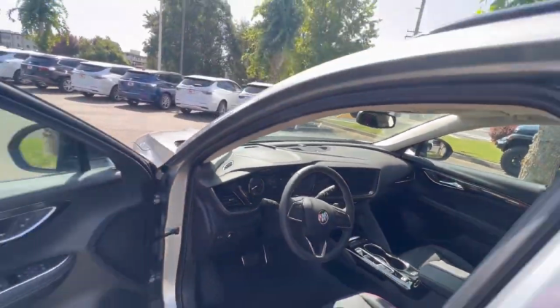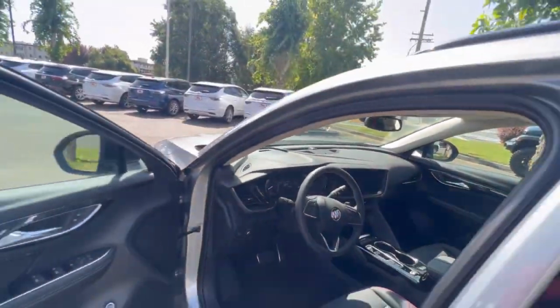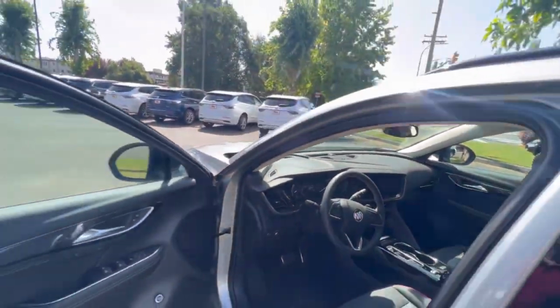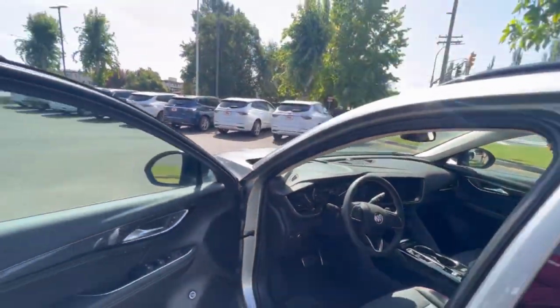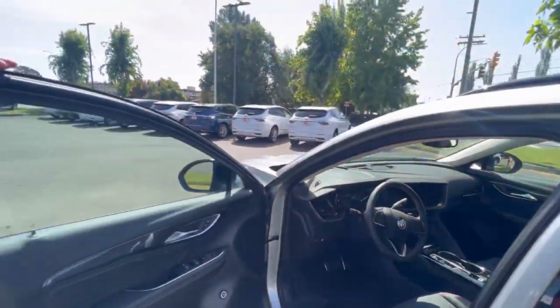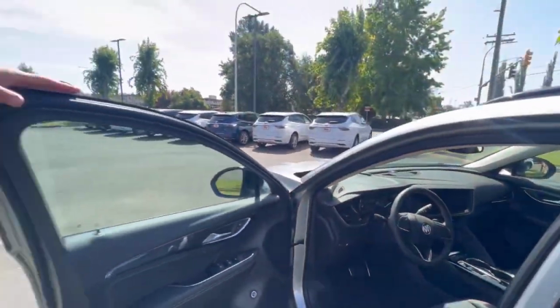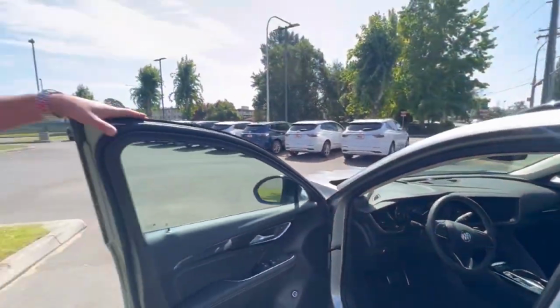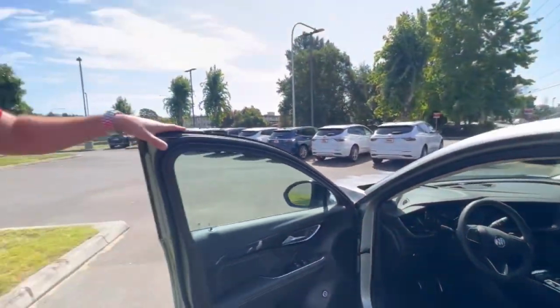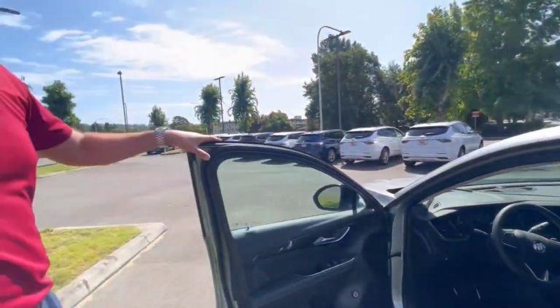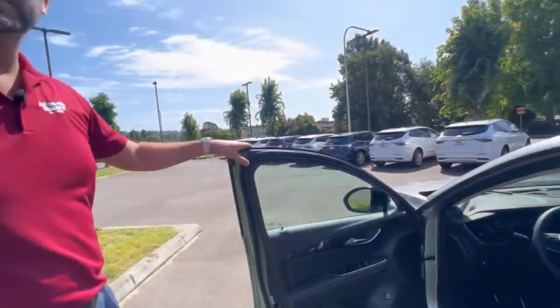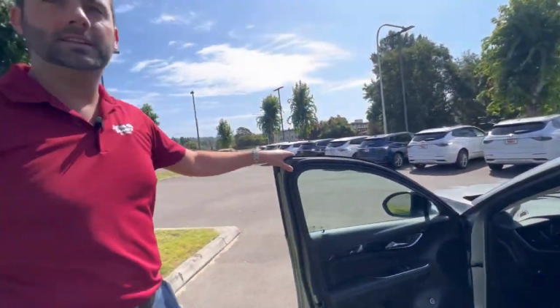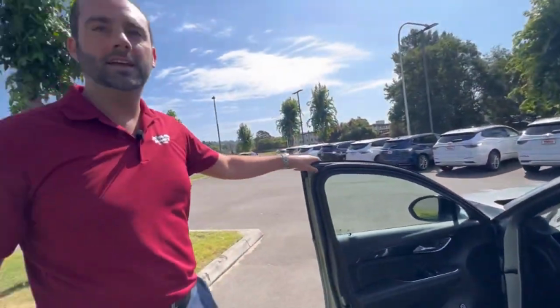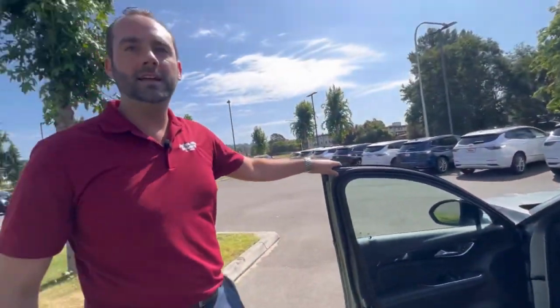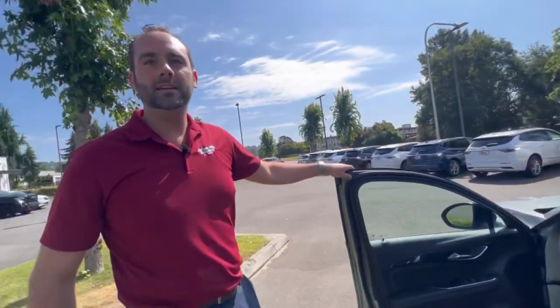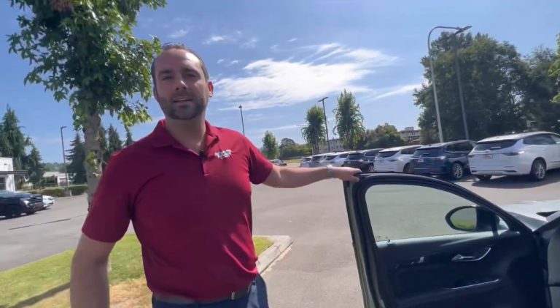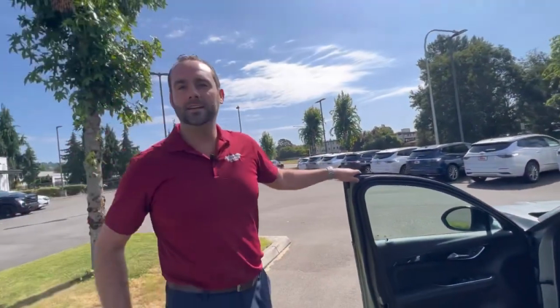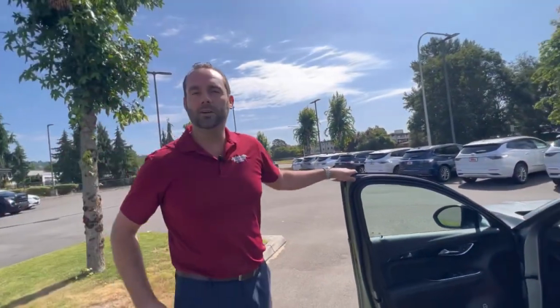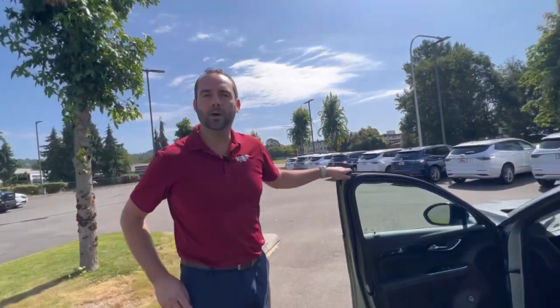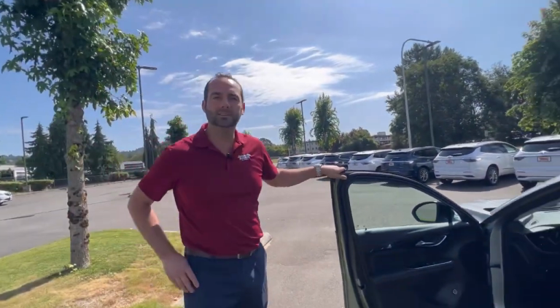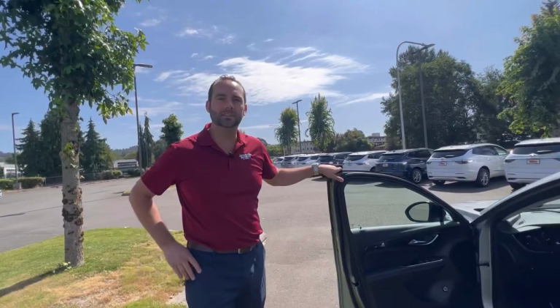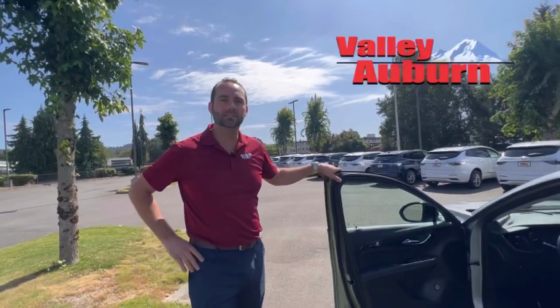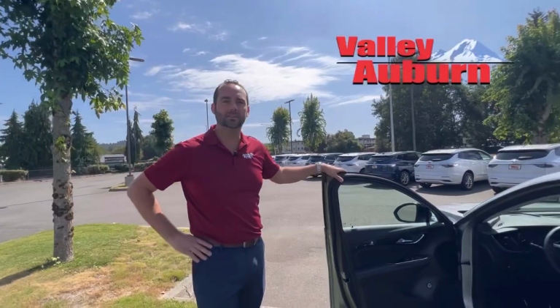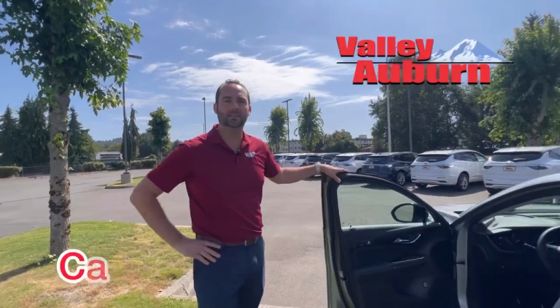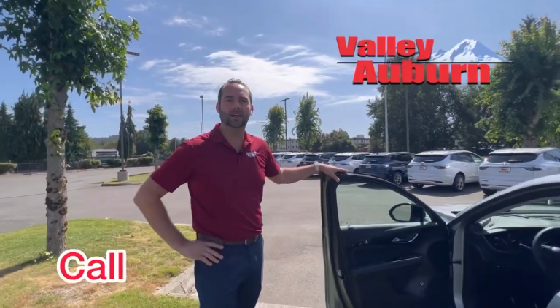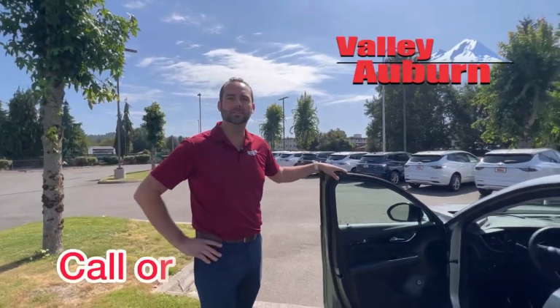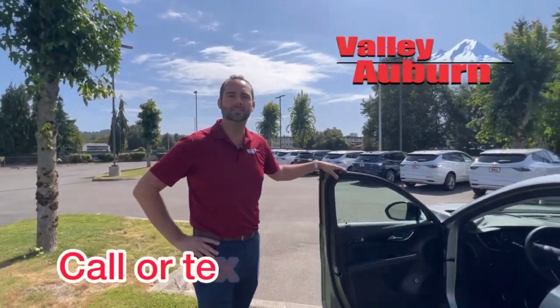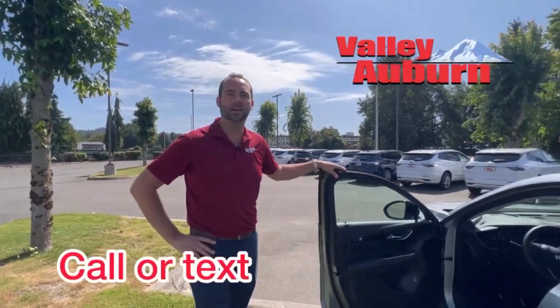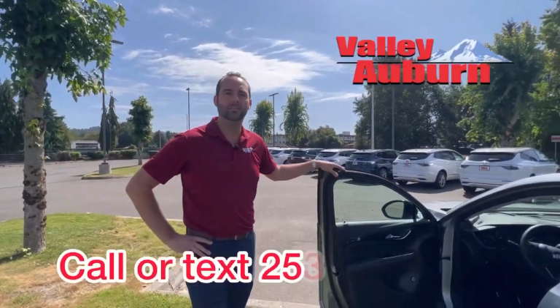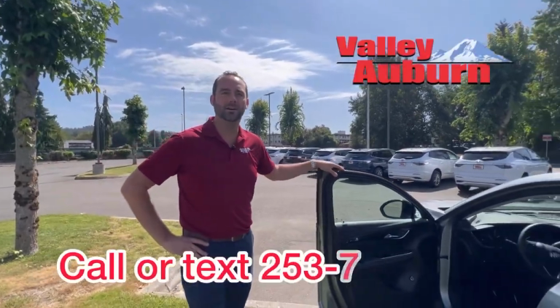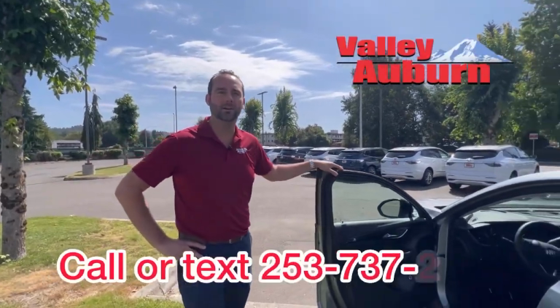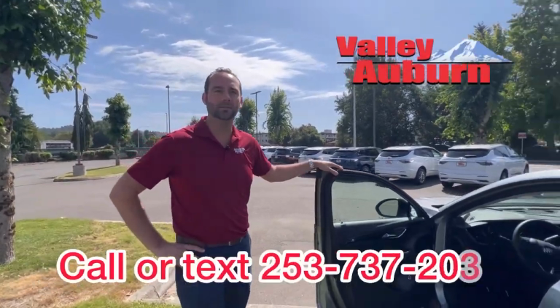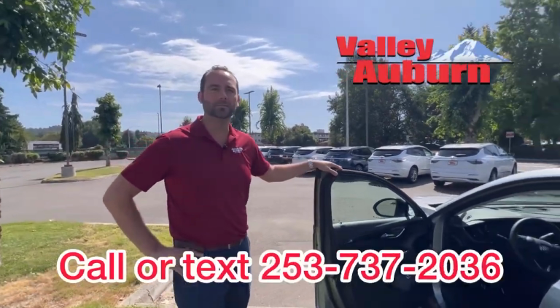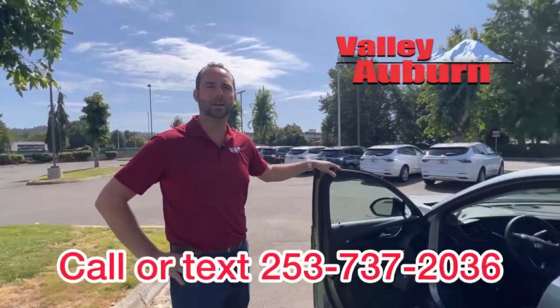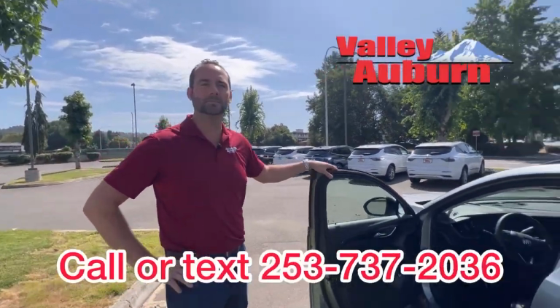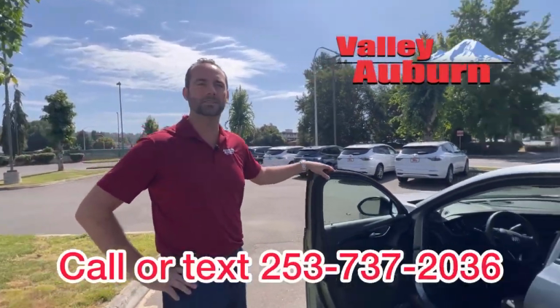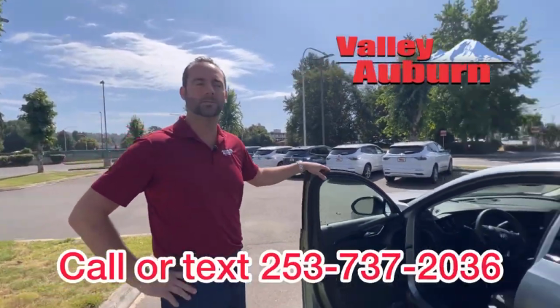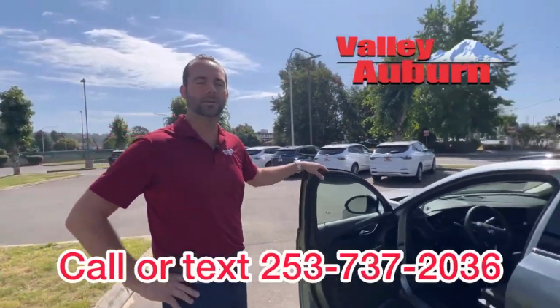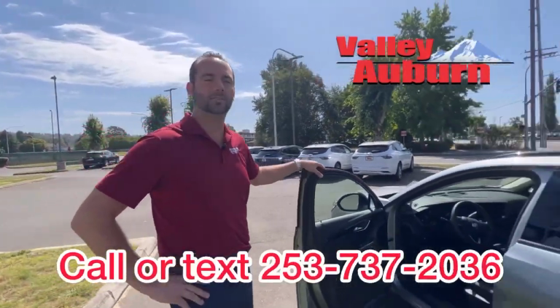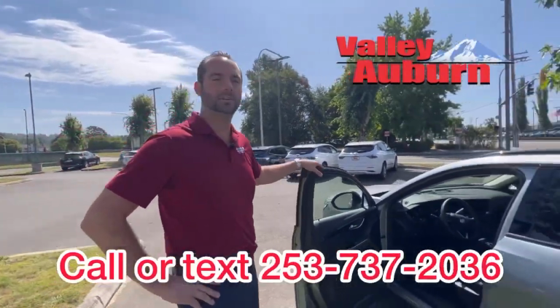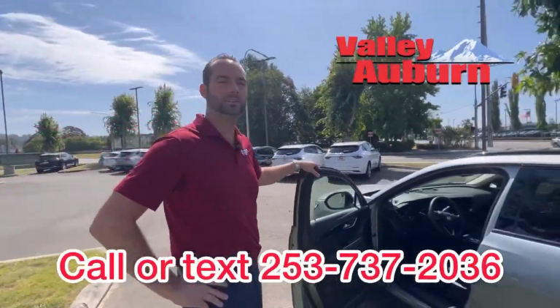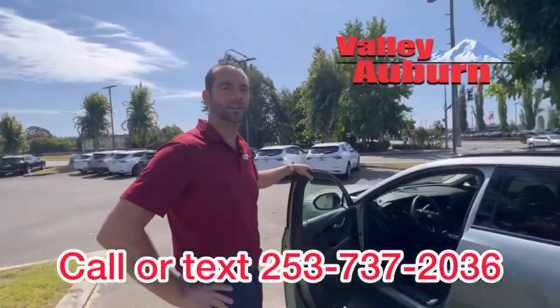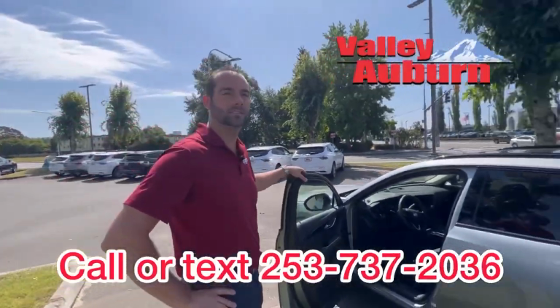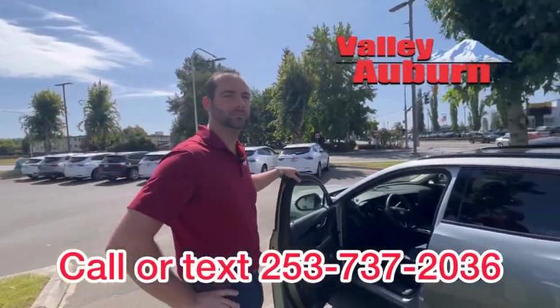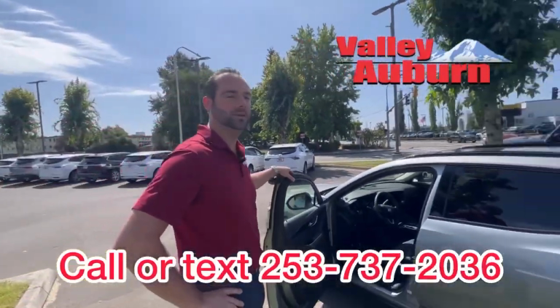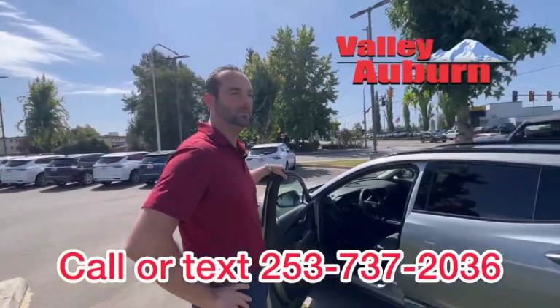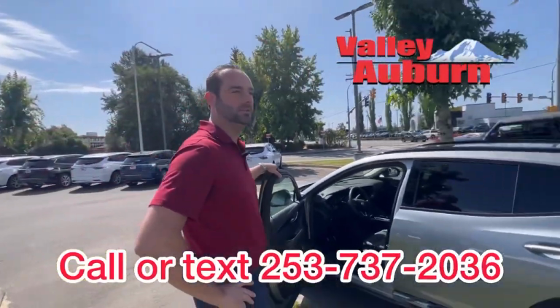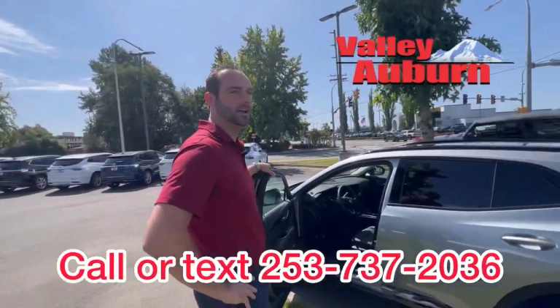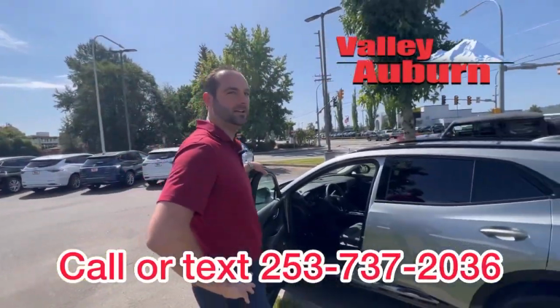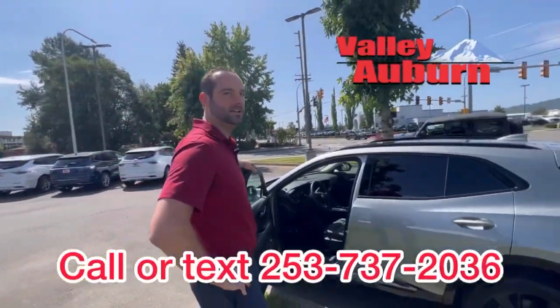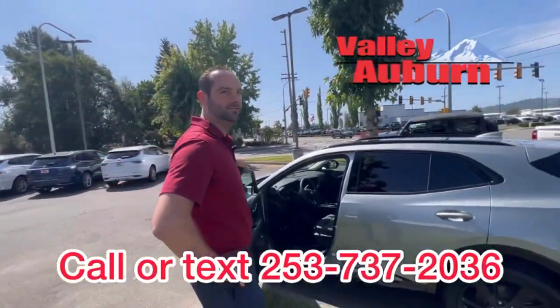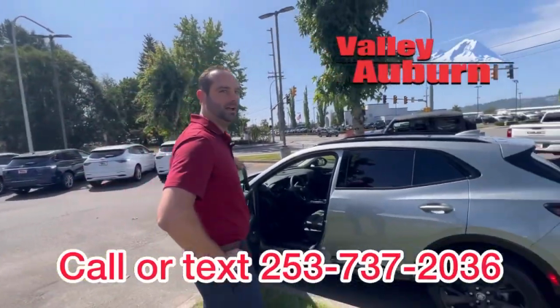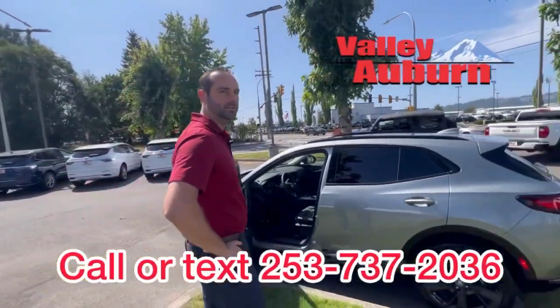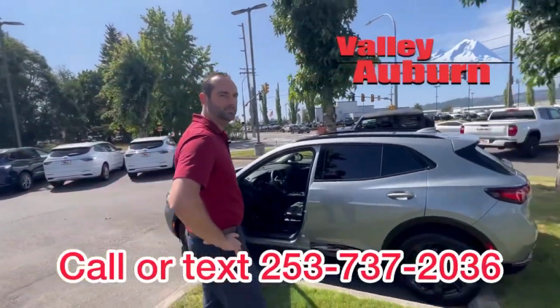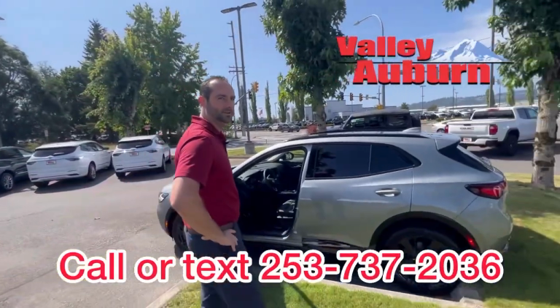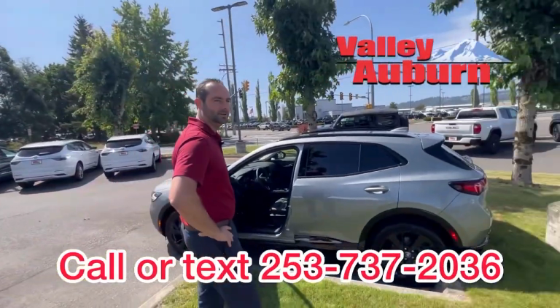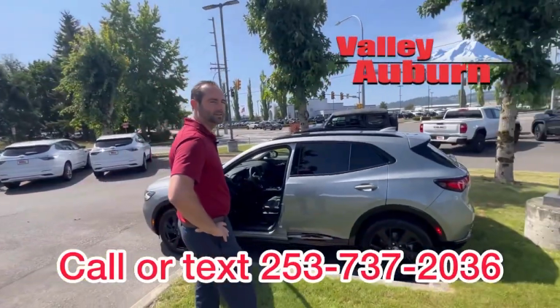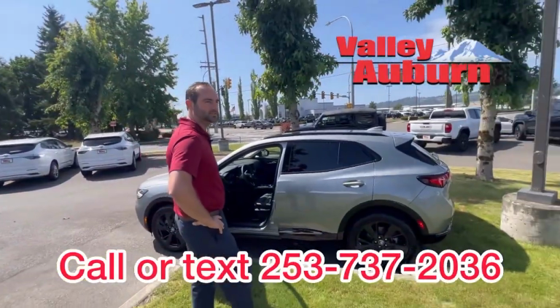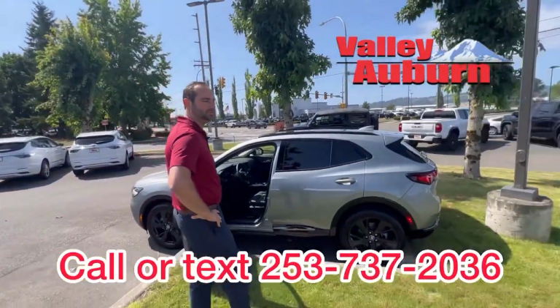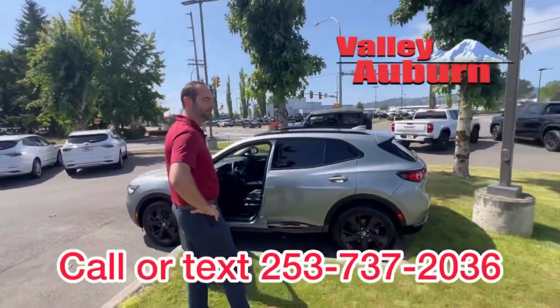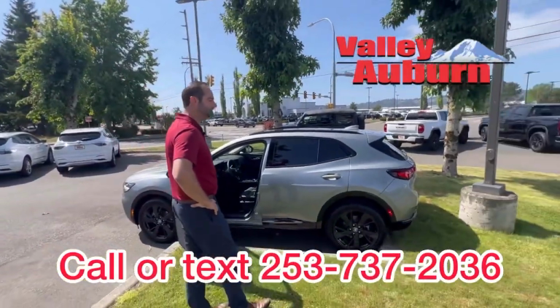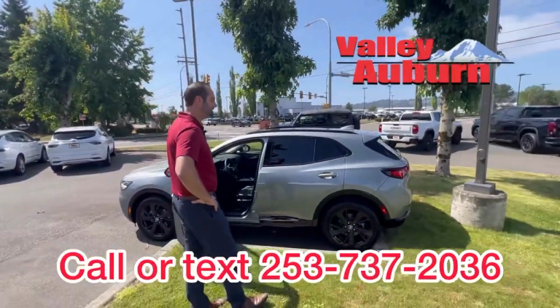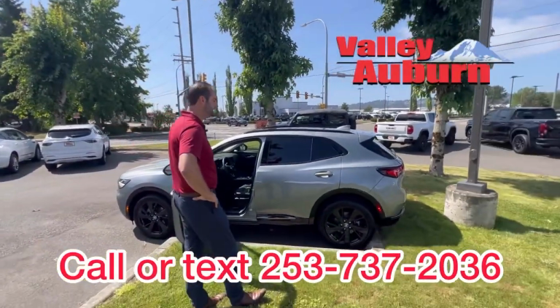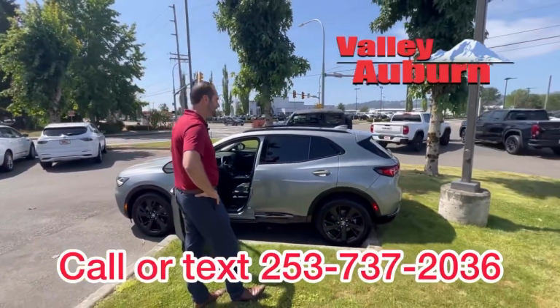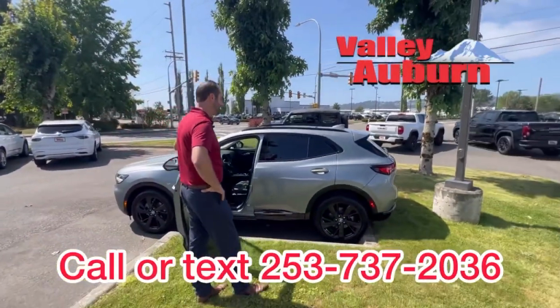This thing is available today. Any questions or you'd like to drive it home, come see one of our salespeople down here at Valley Buick GMC.